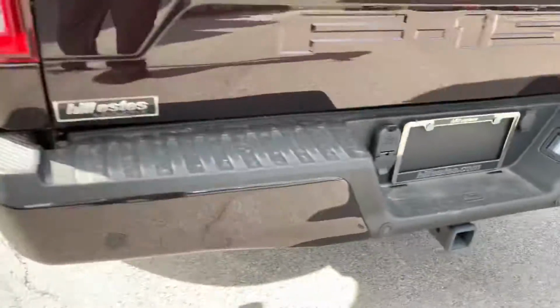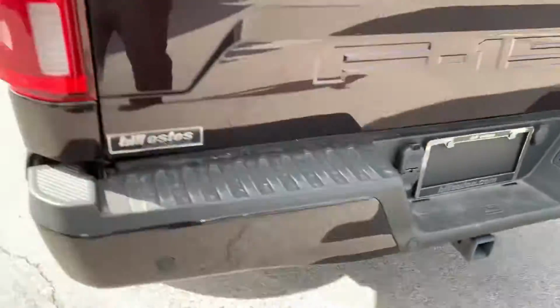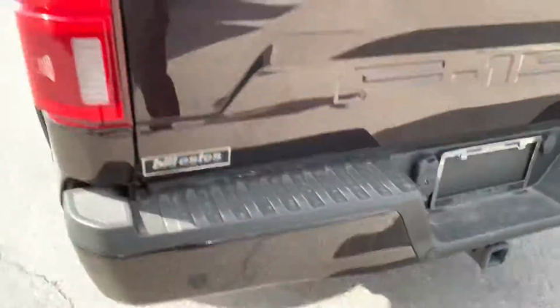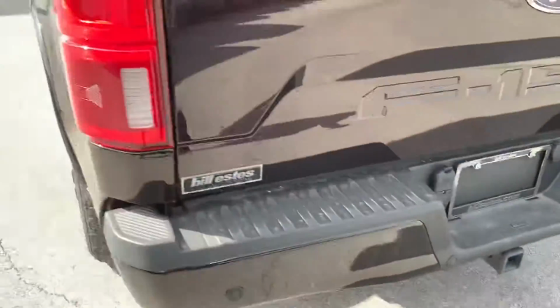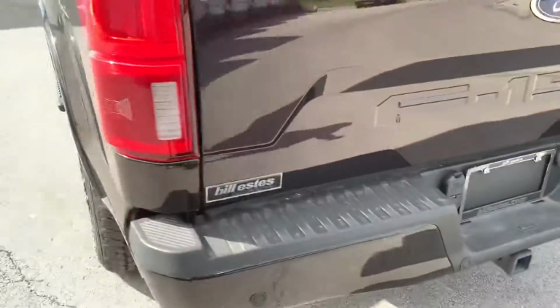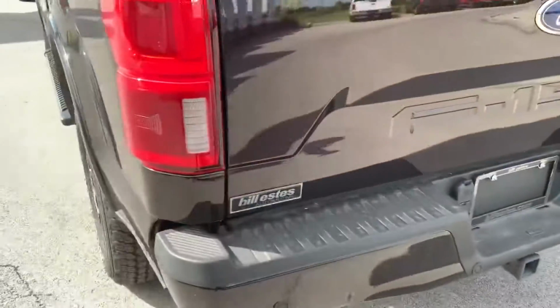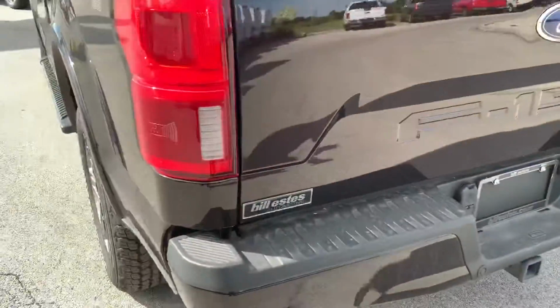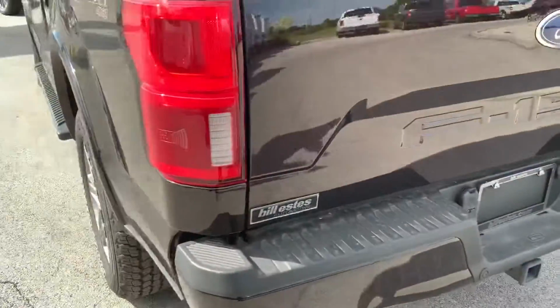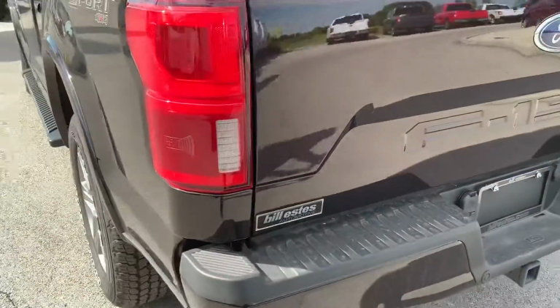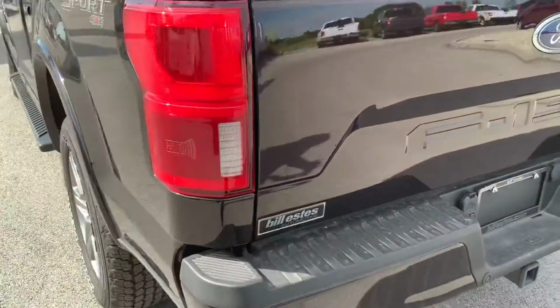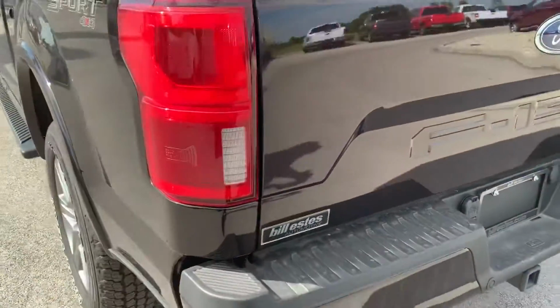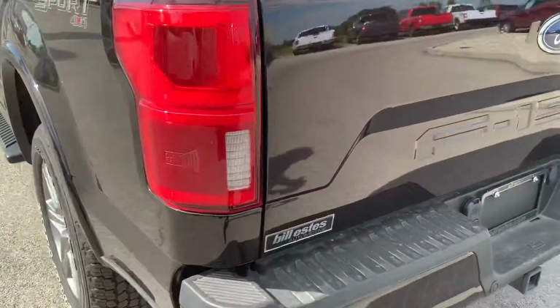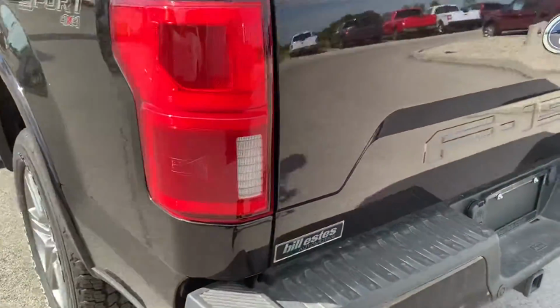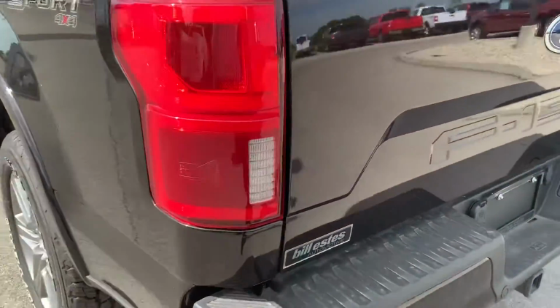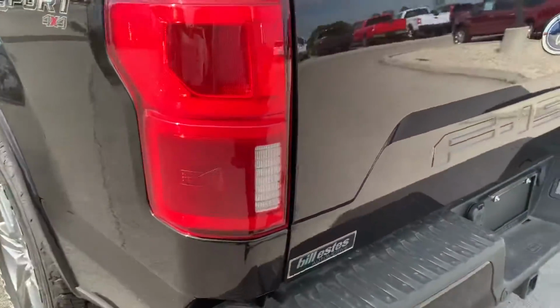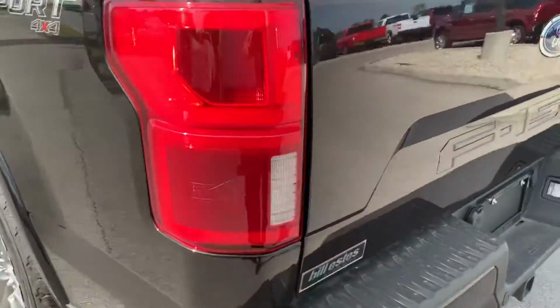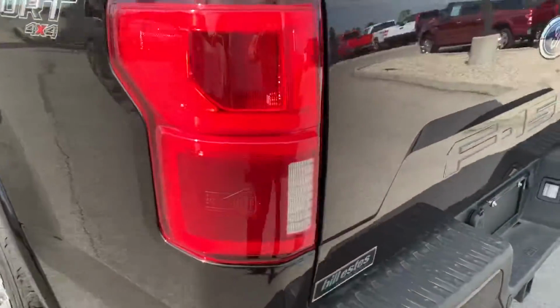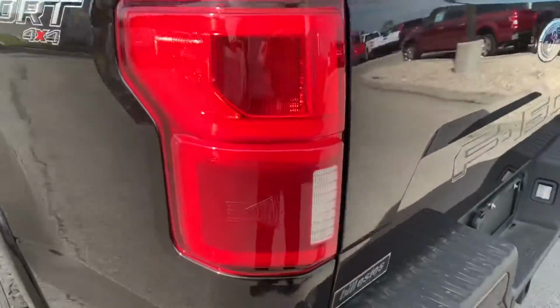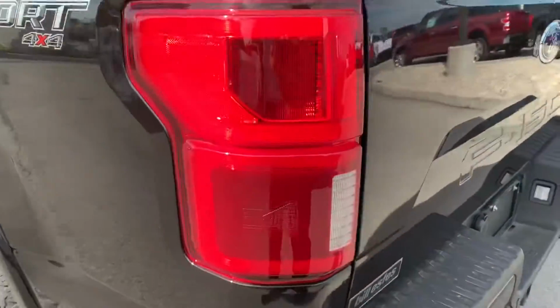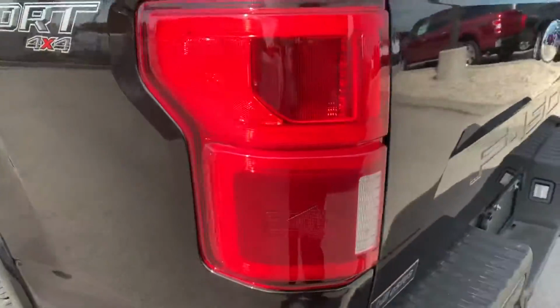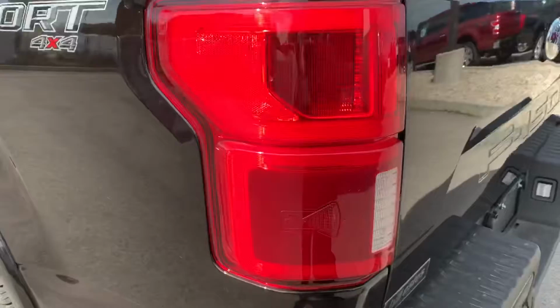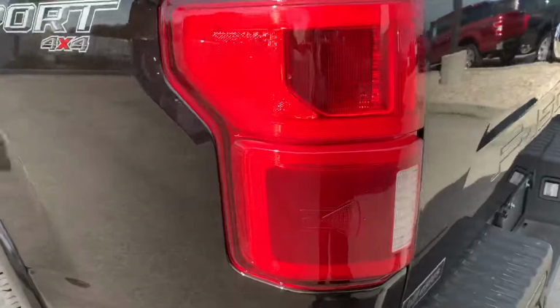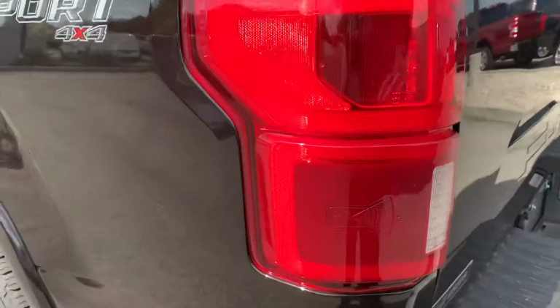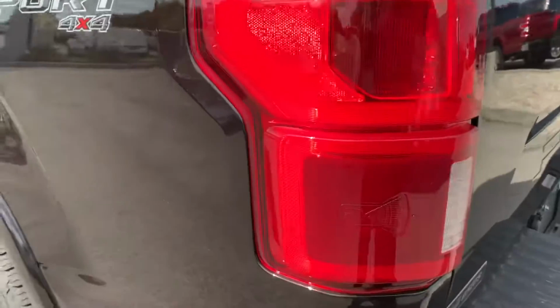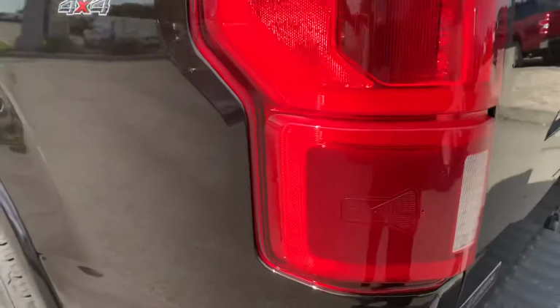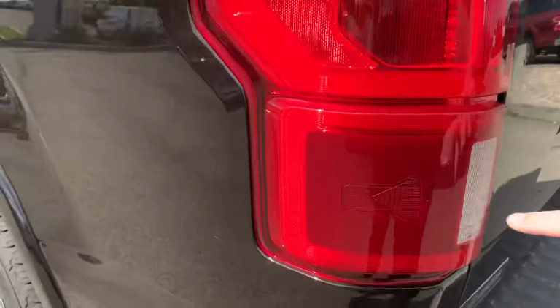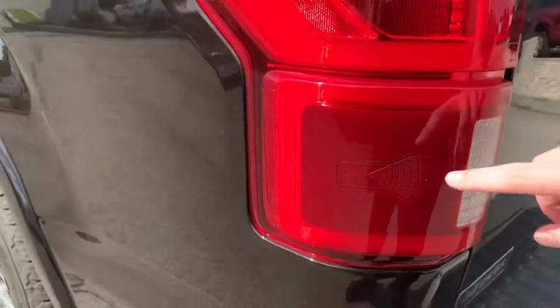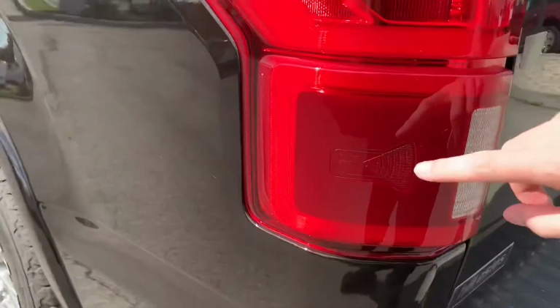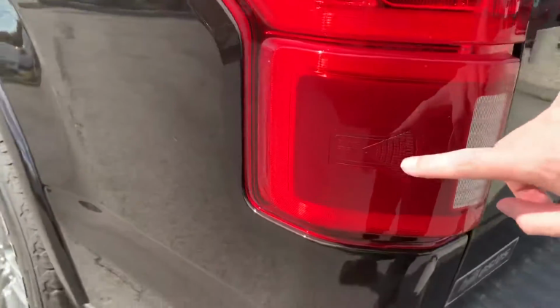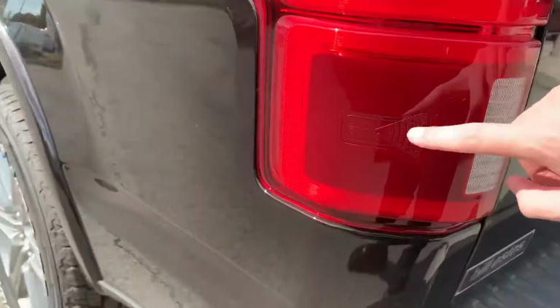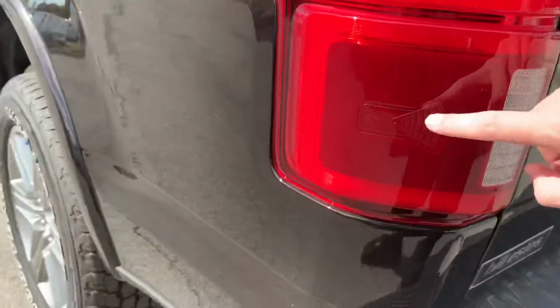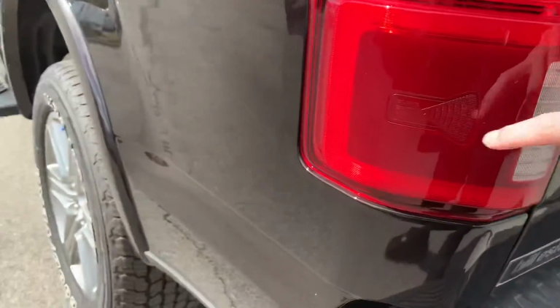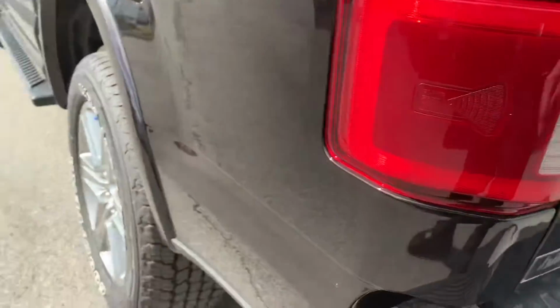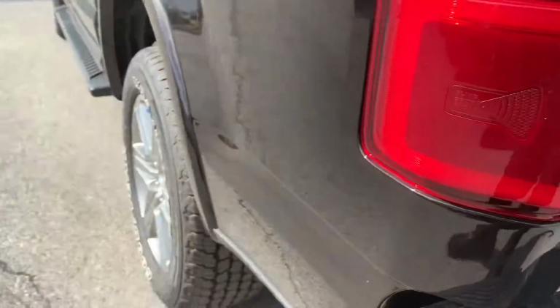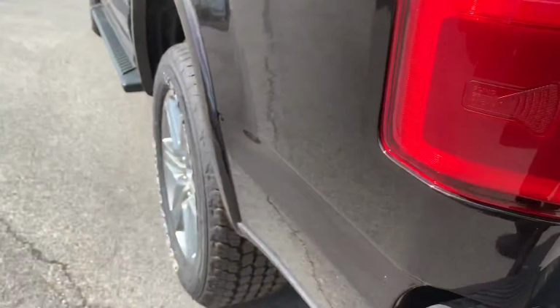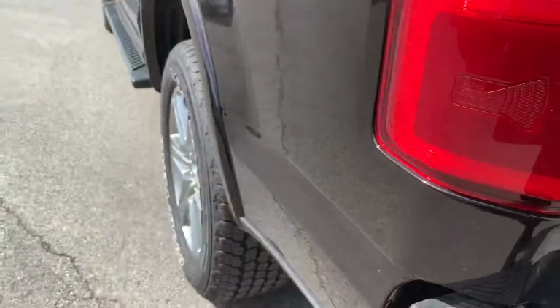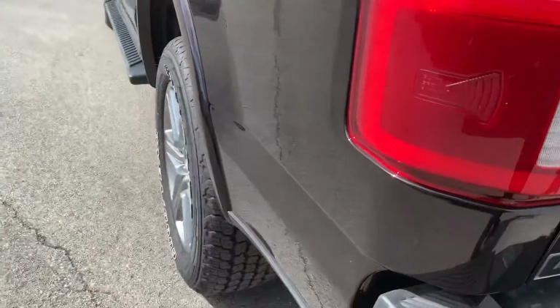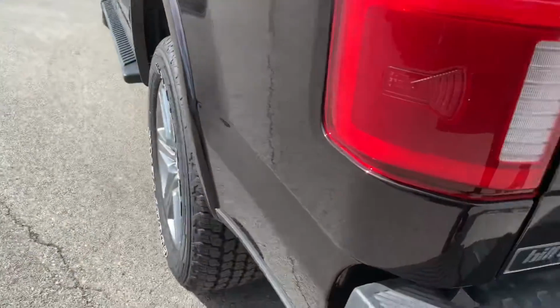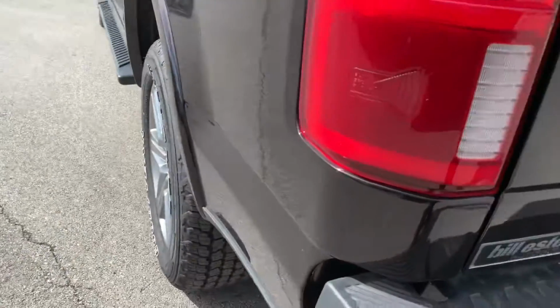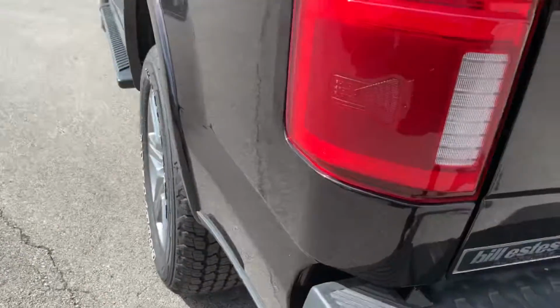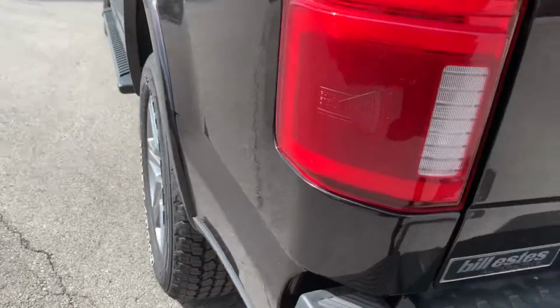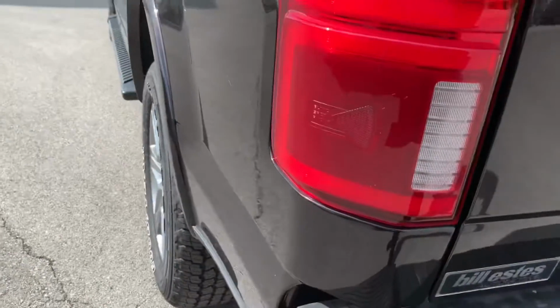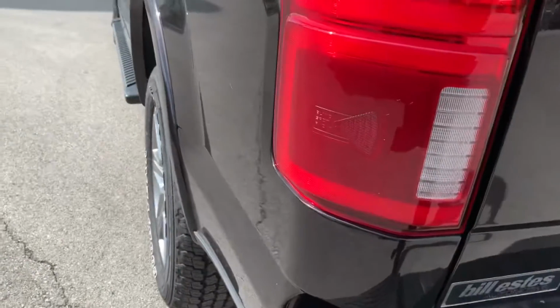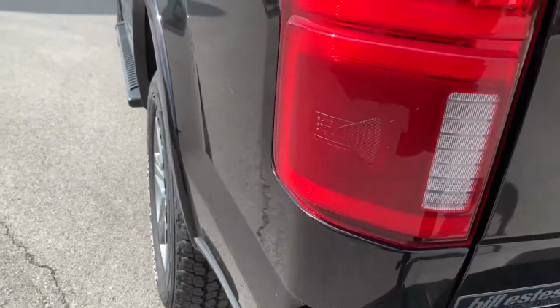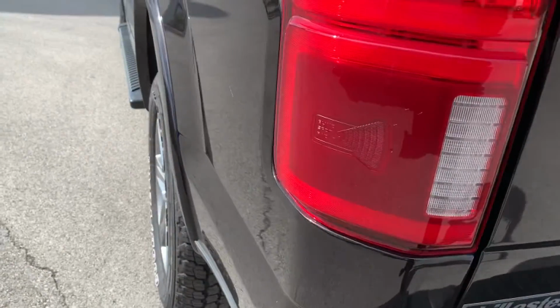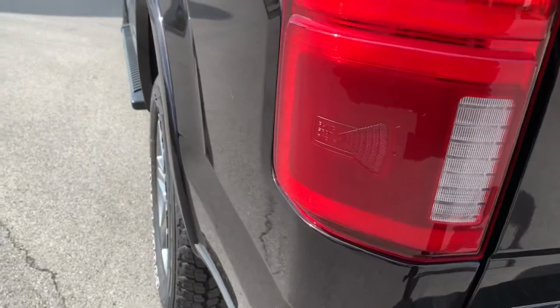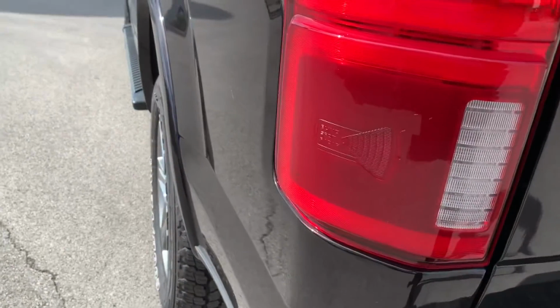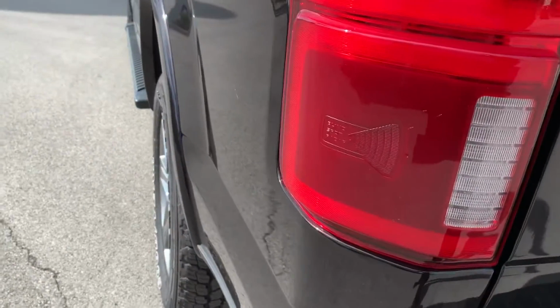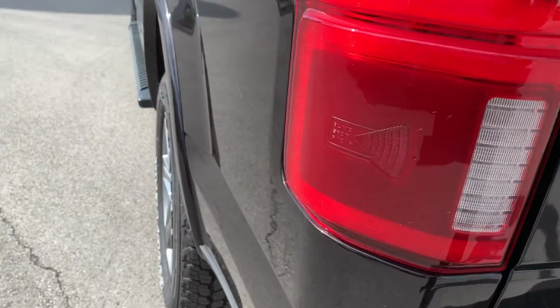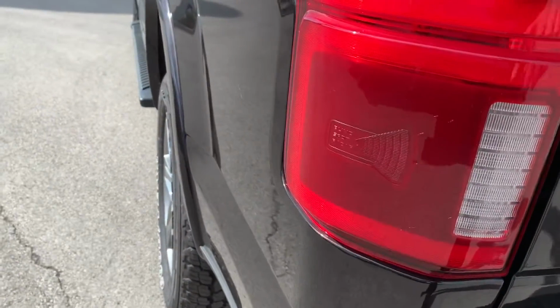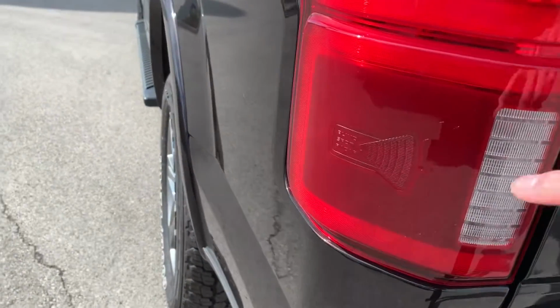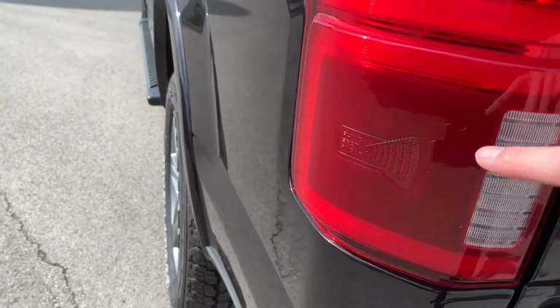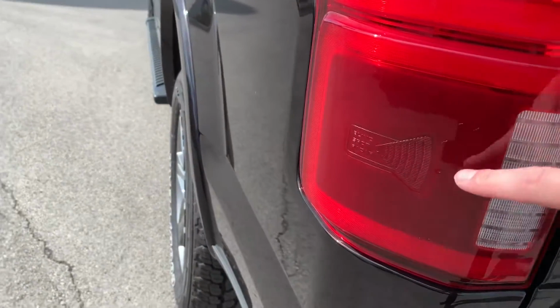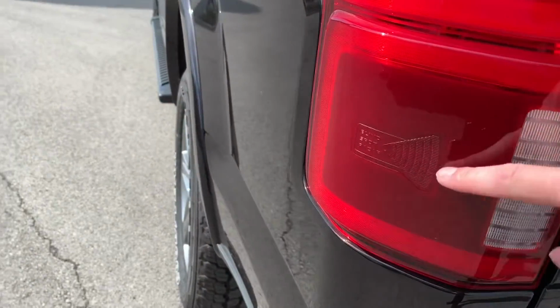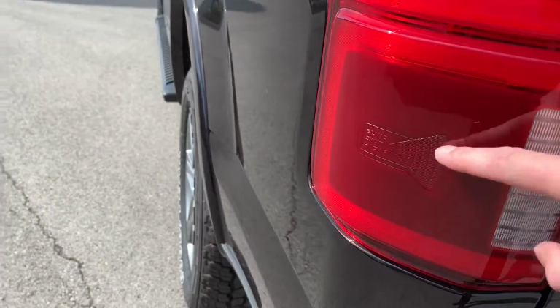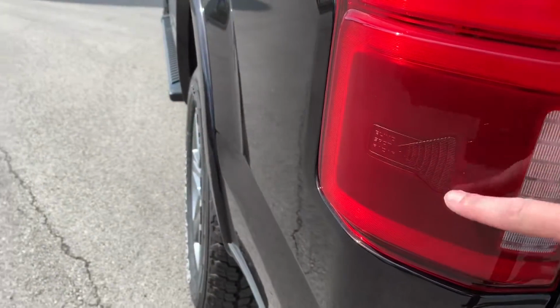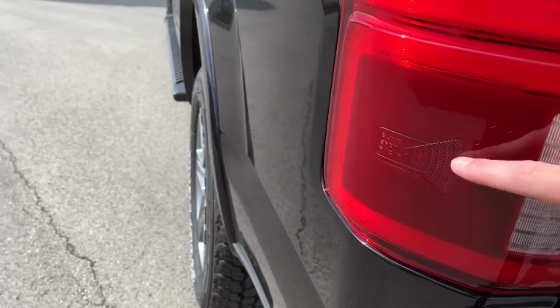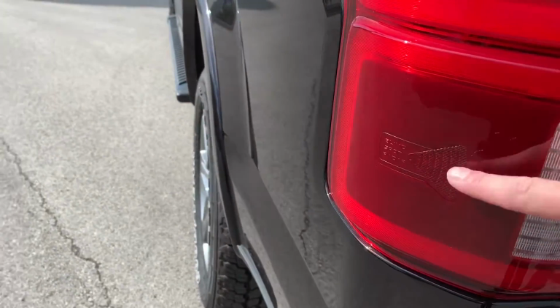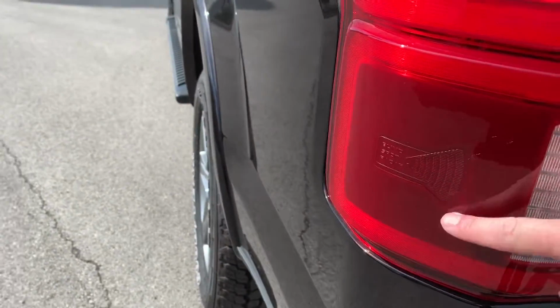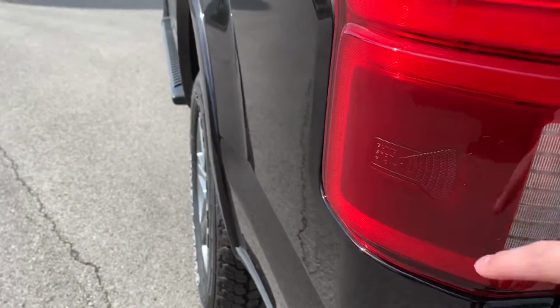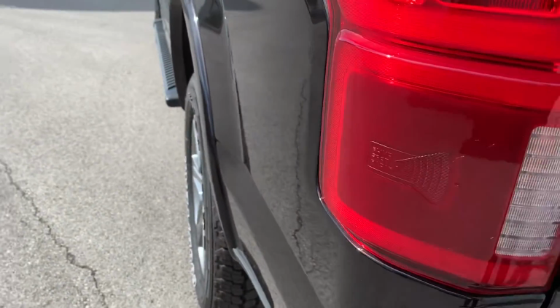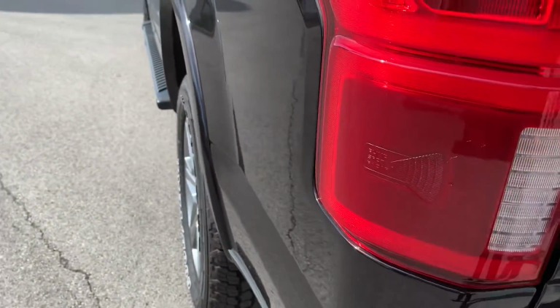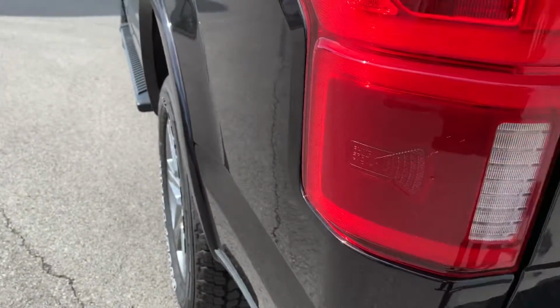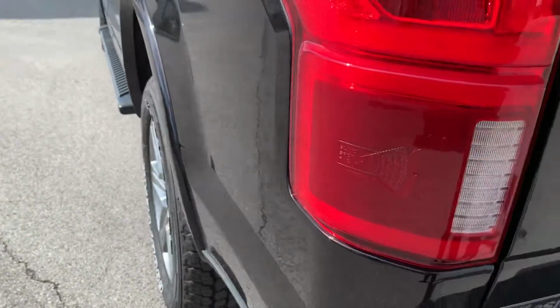It does have the blind spot monitoring — you can see the etch on the tailgate there.